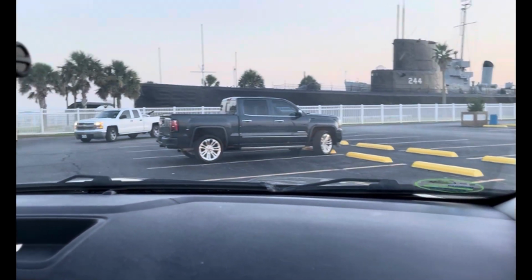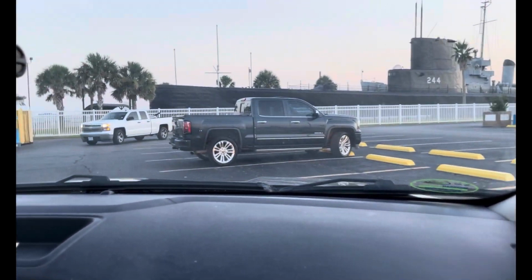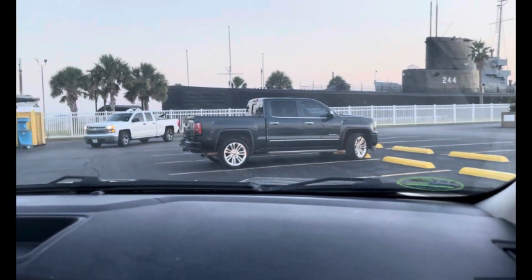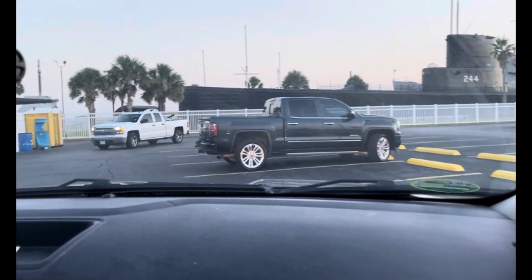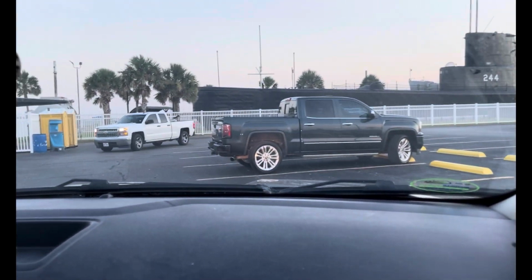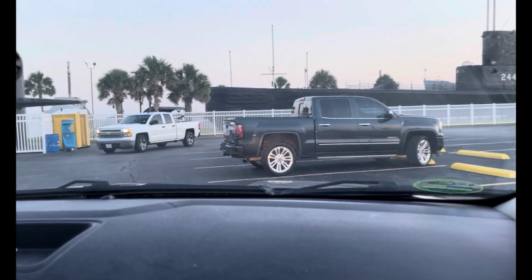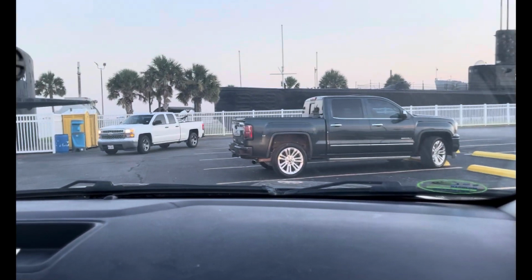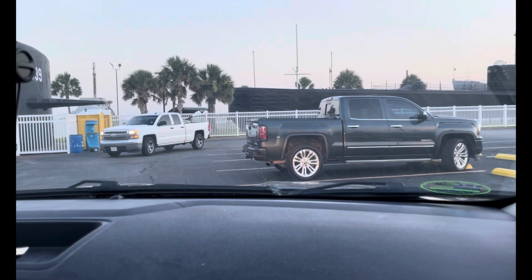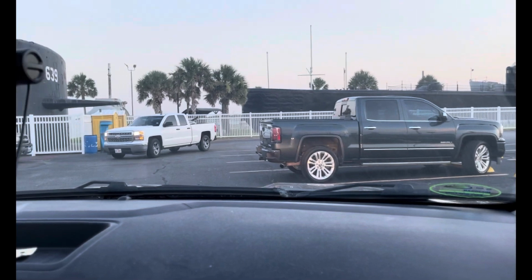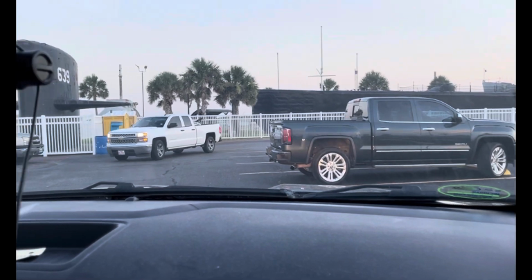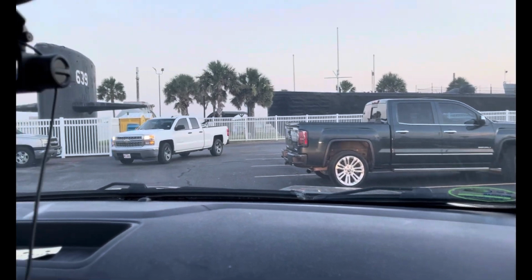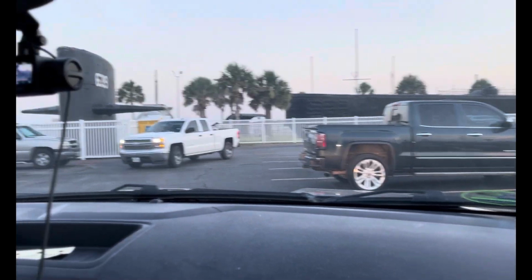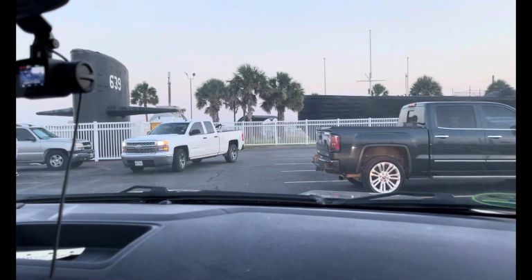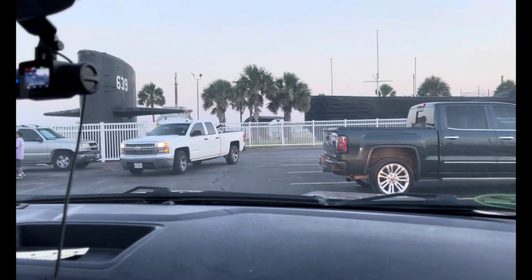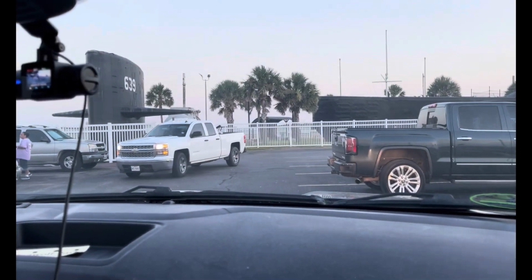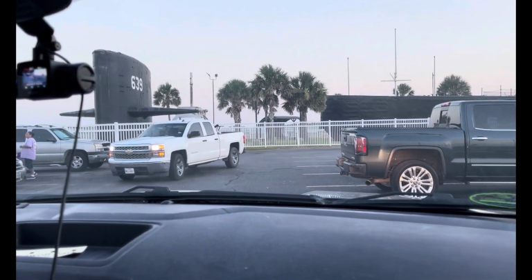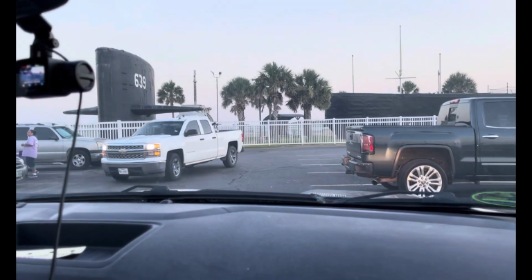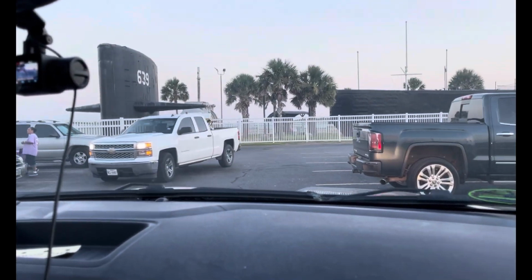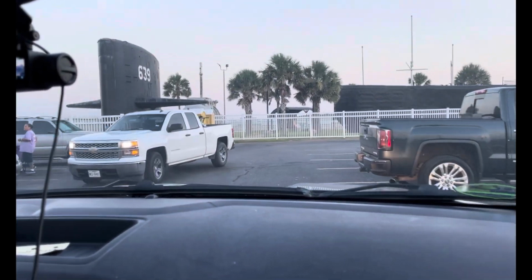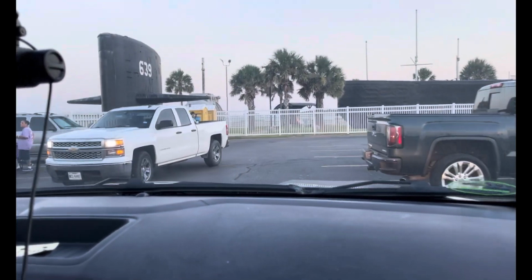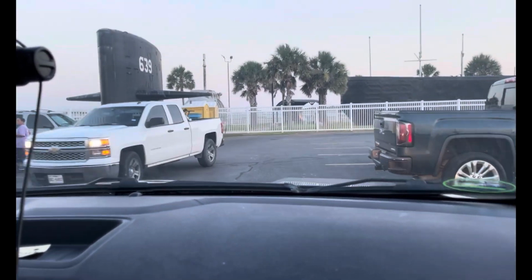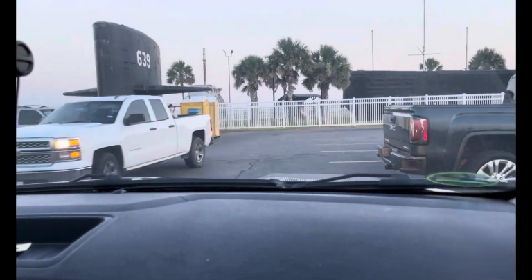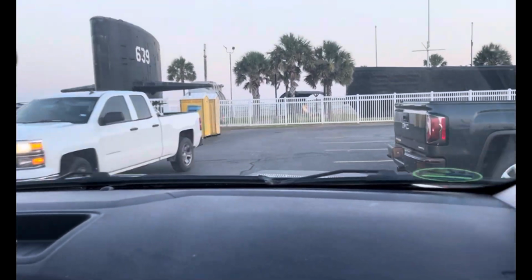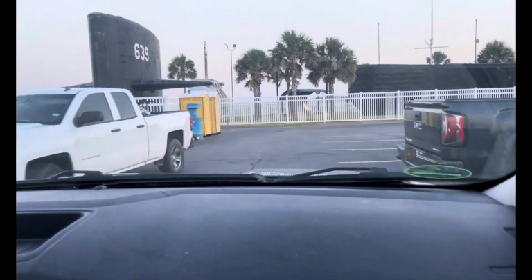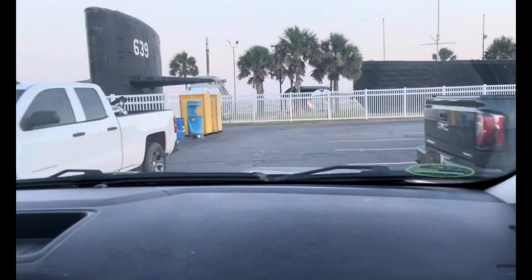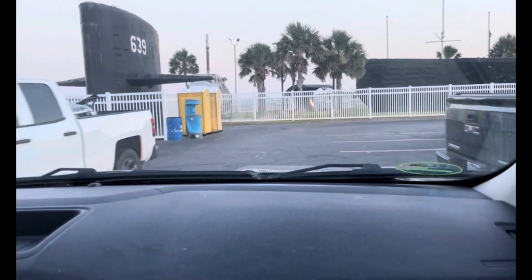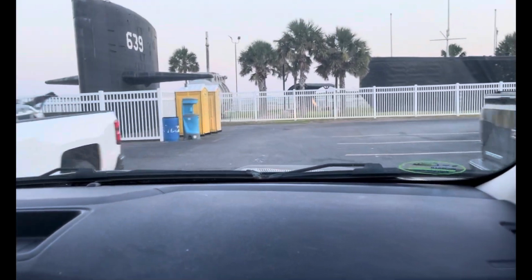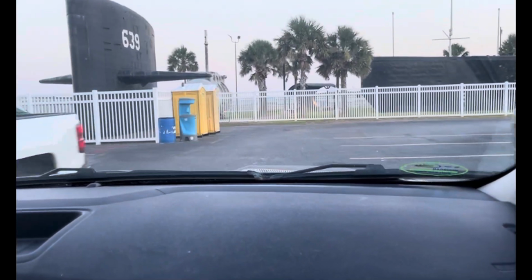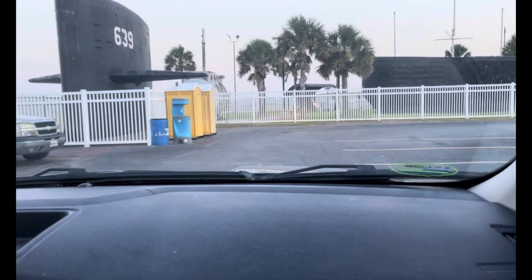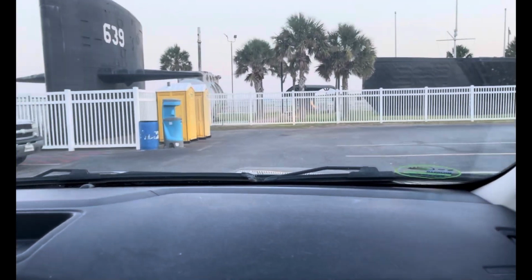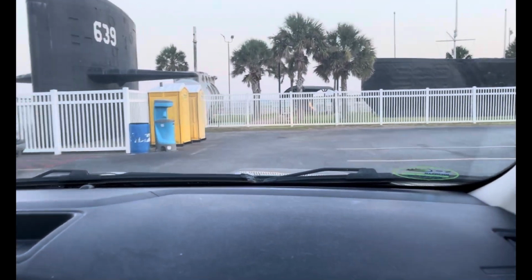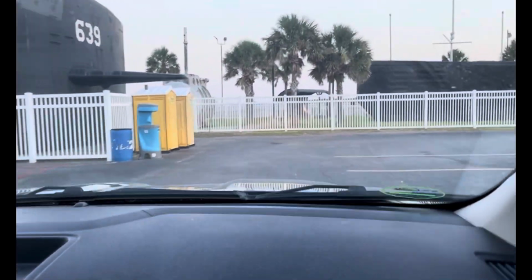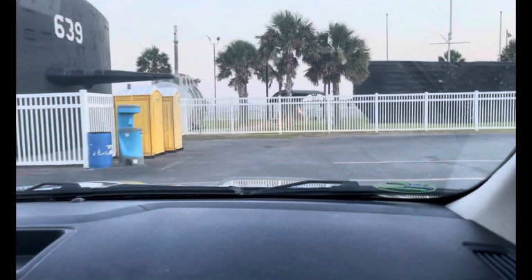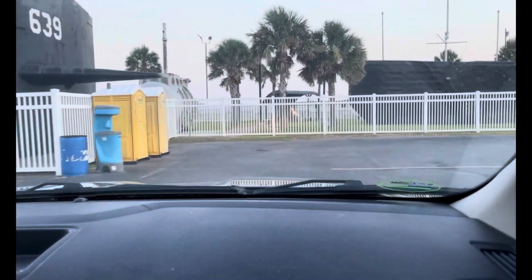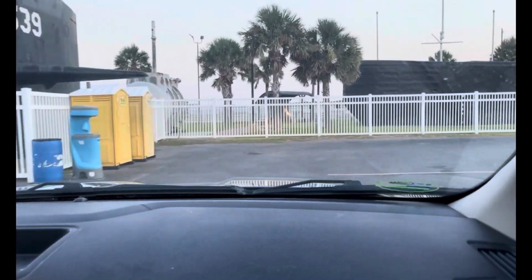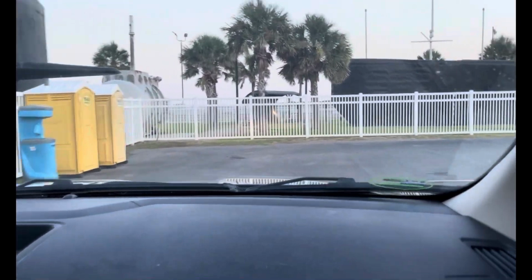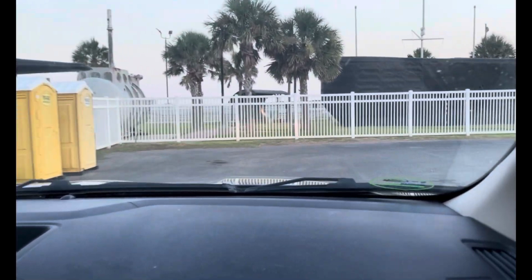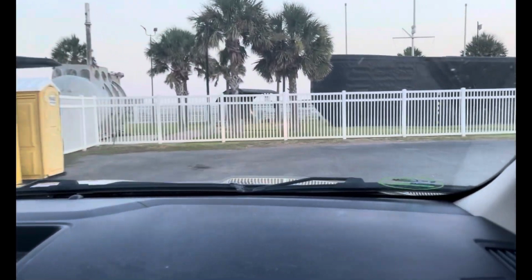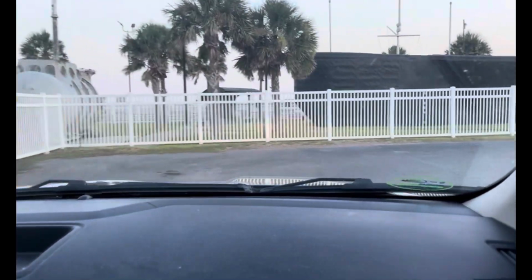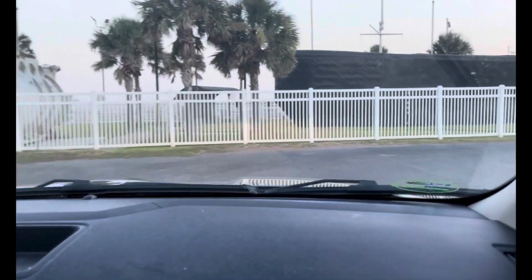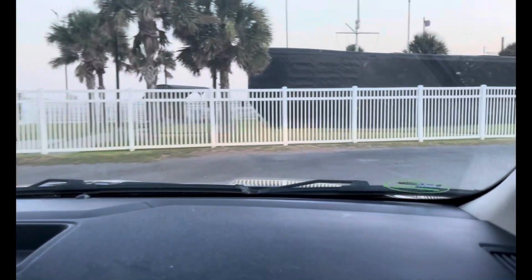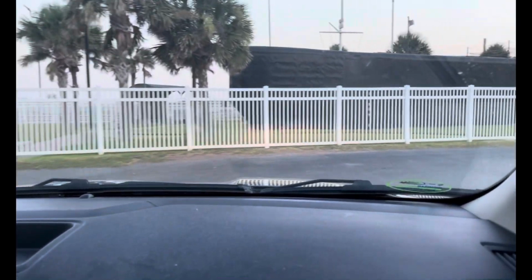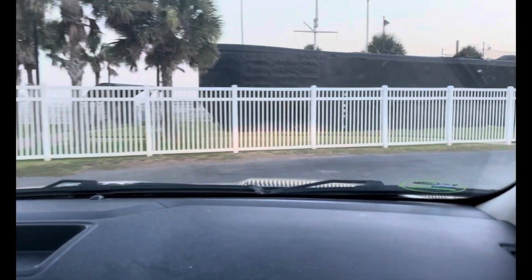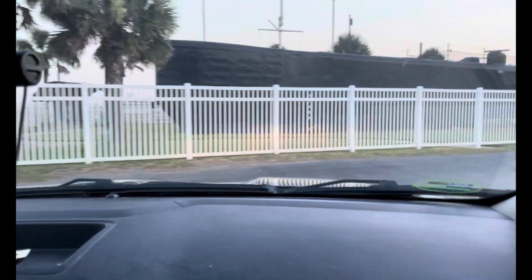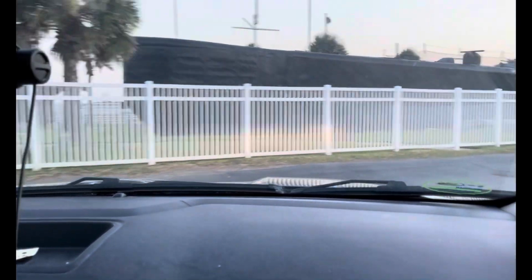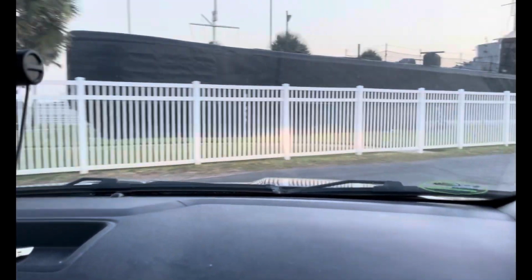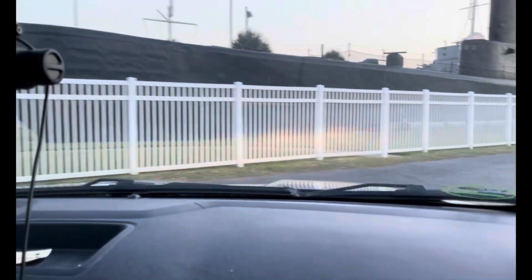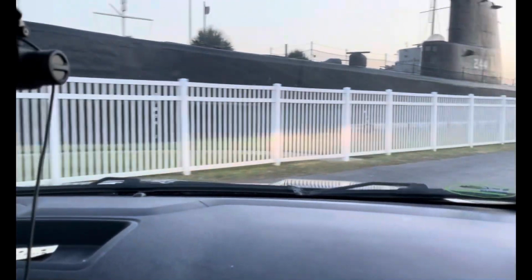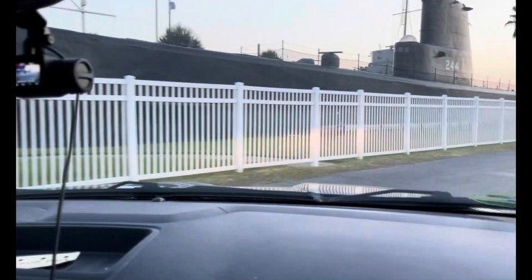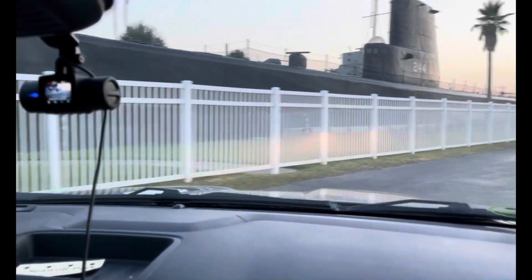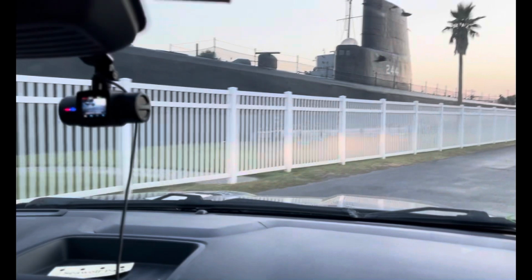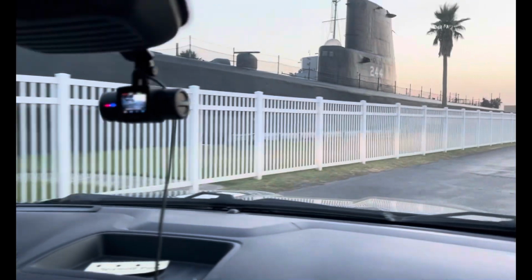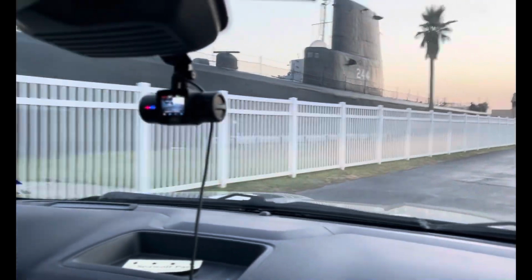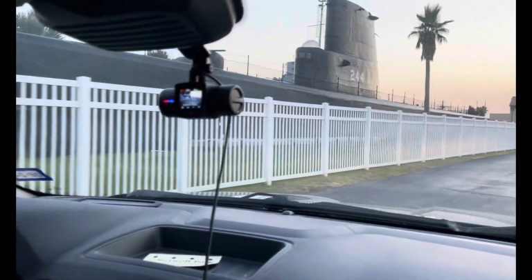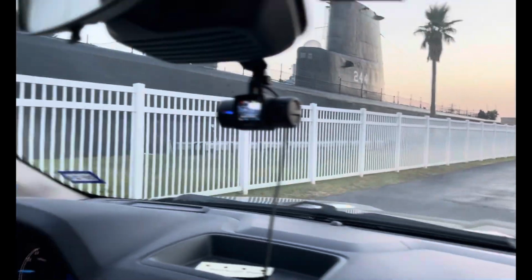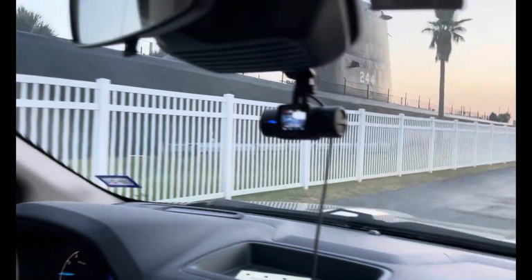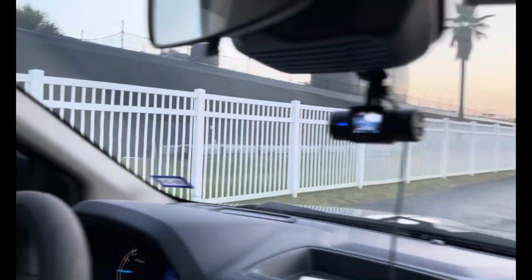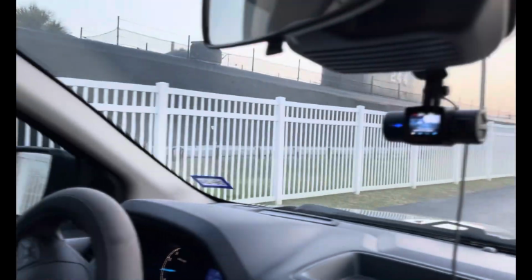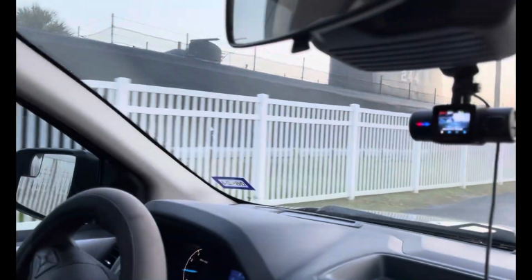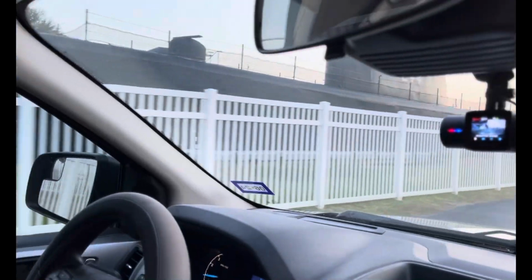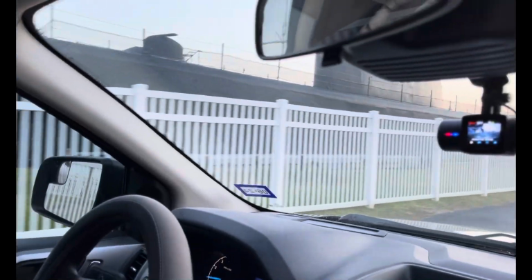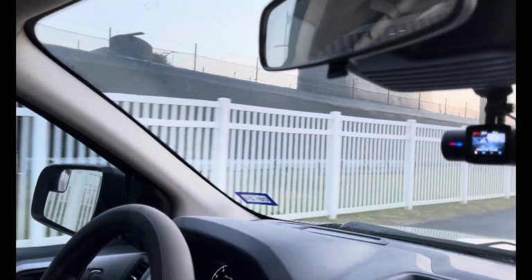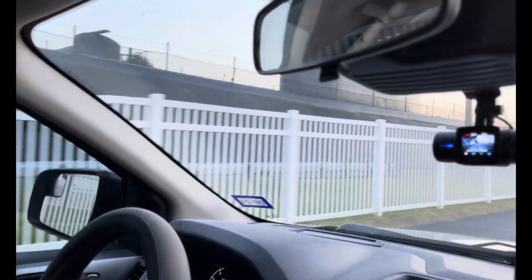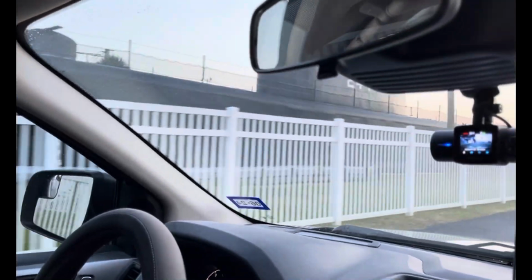Here we're leaving in the evening and you'll see the Galveston Naval Museum and some of the ships there. We'll talk about those in a later video.